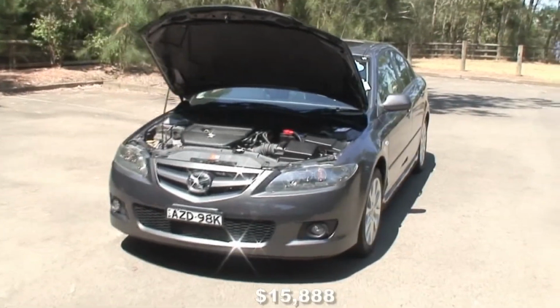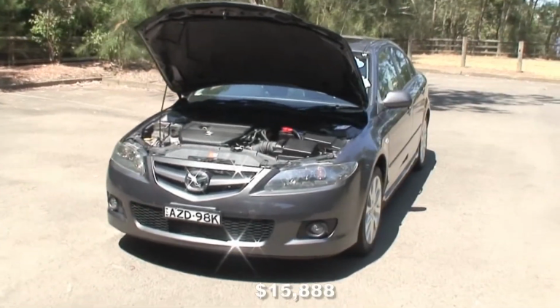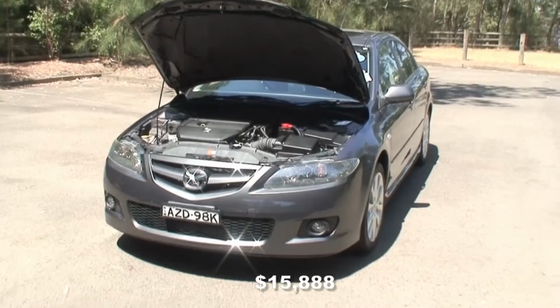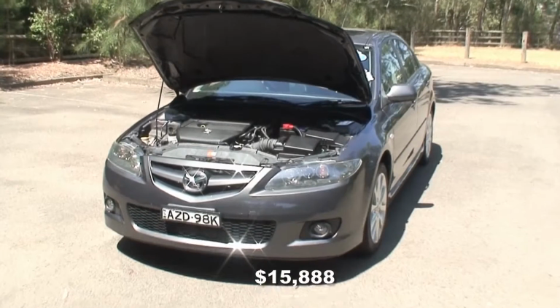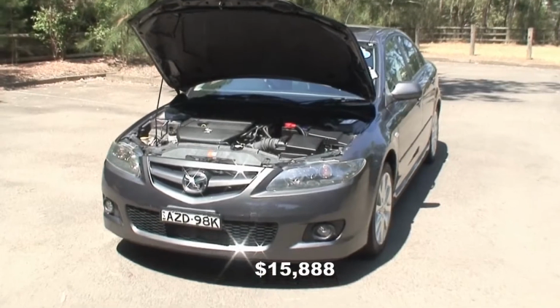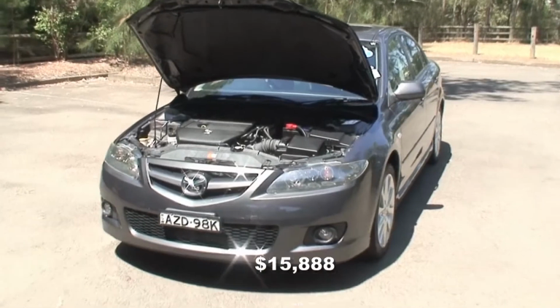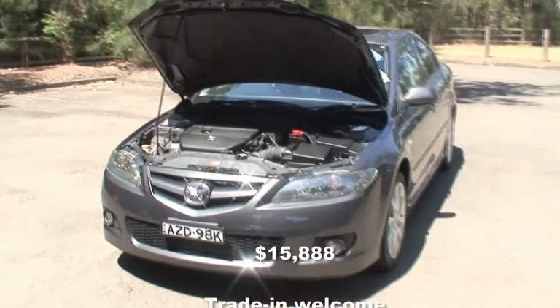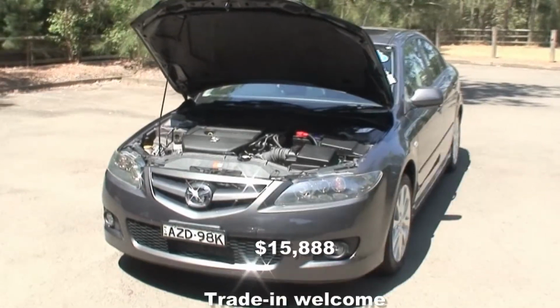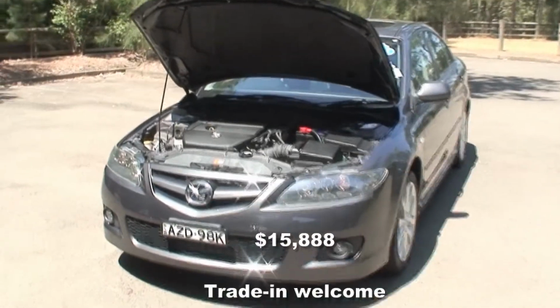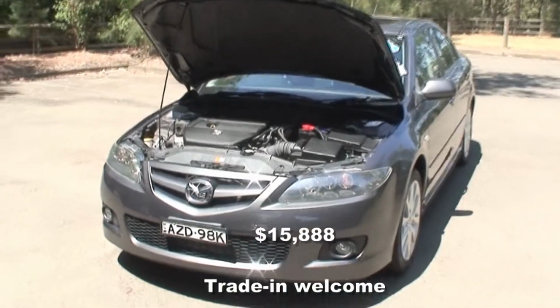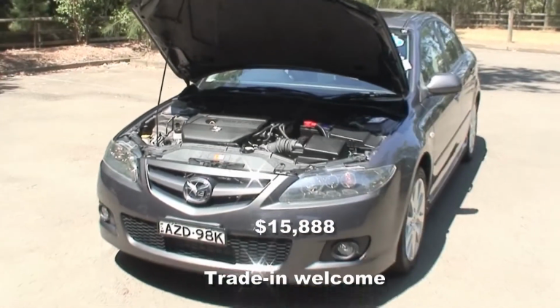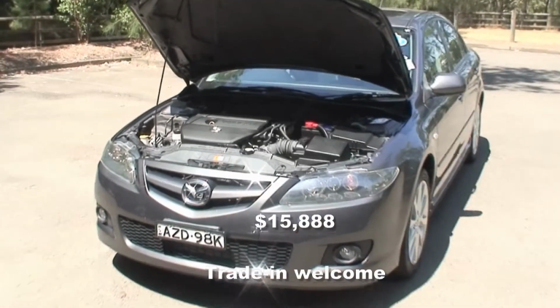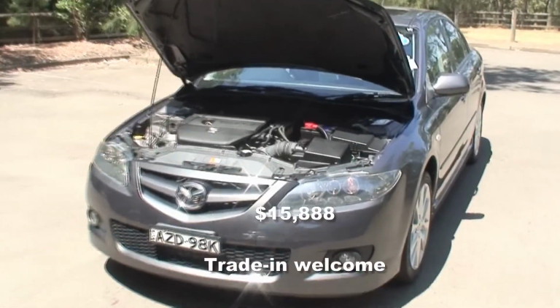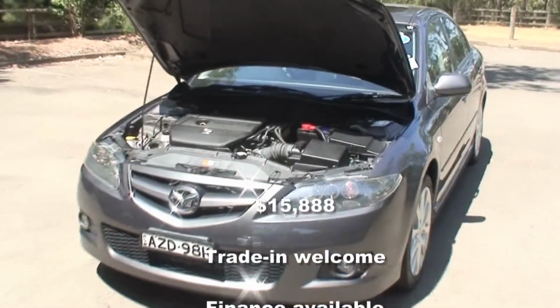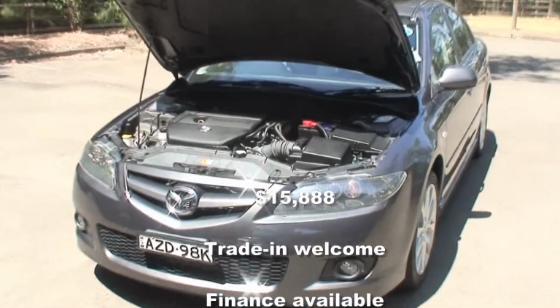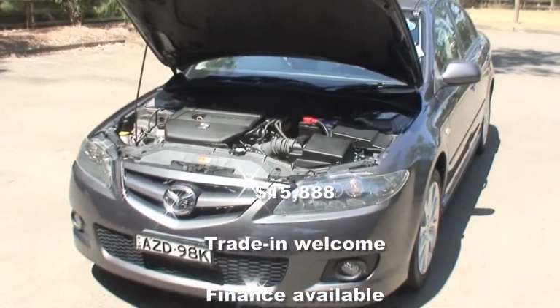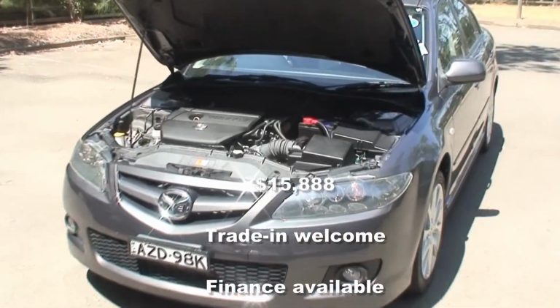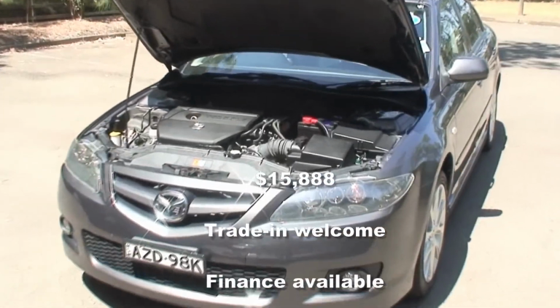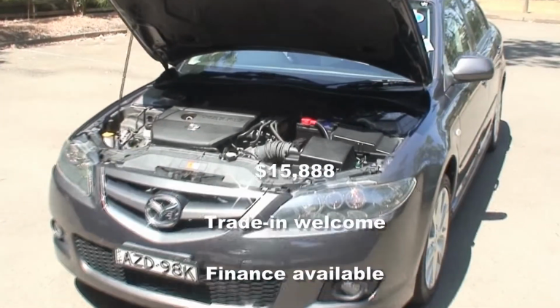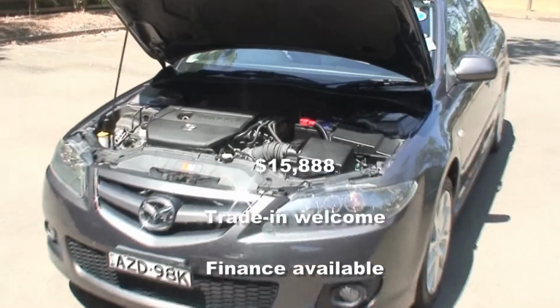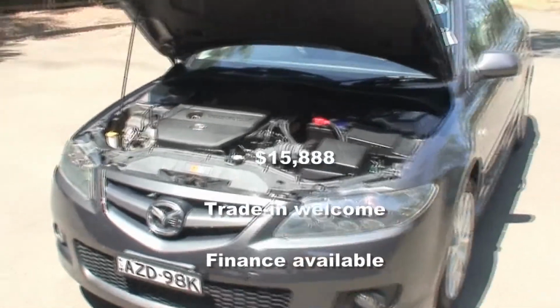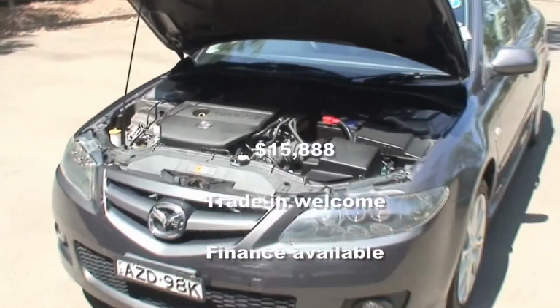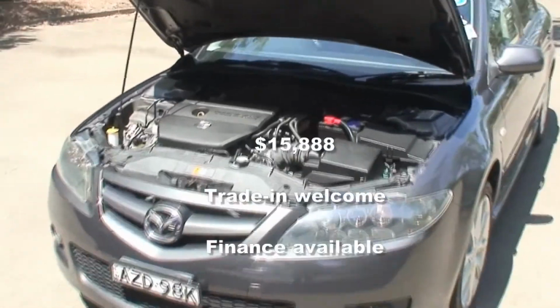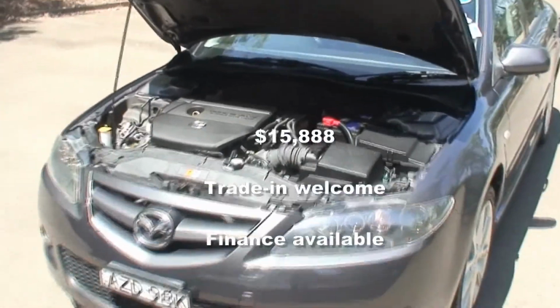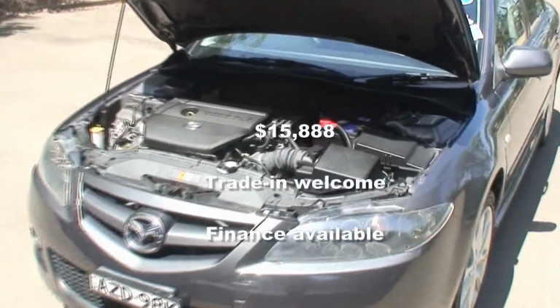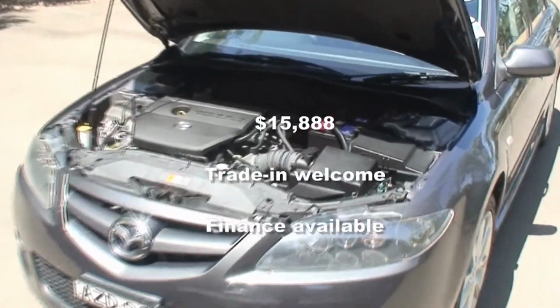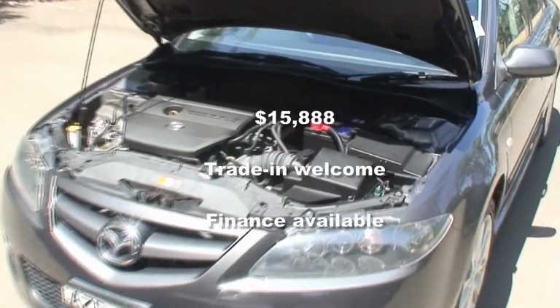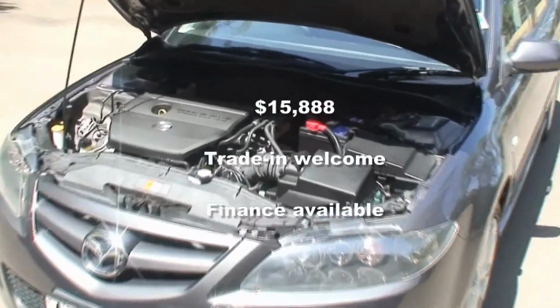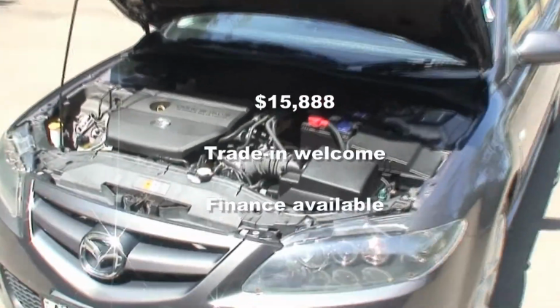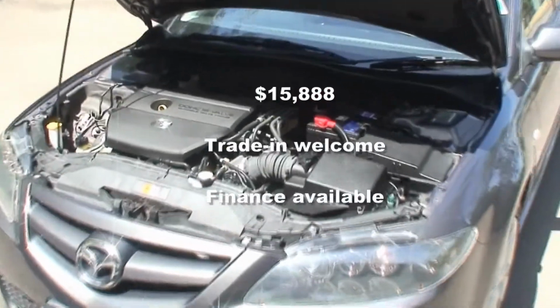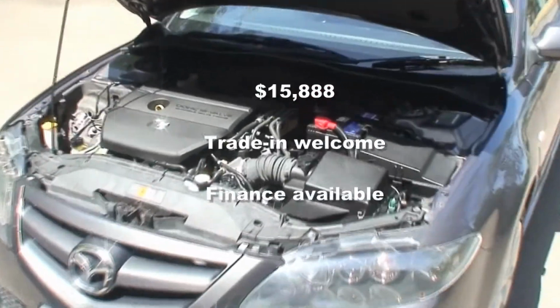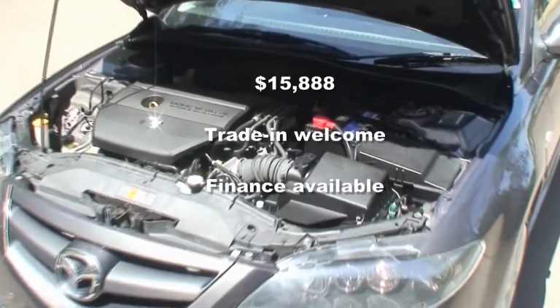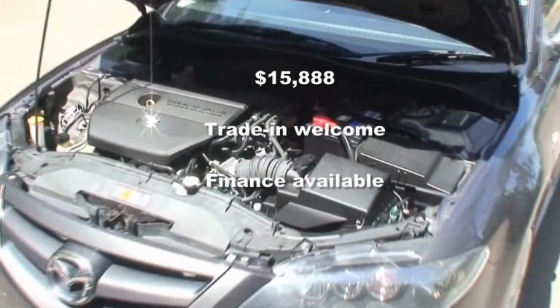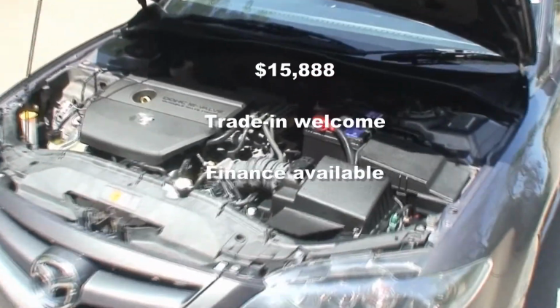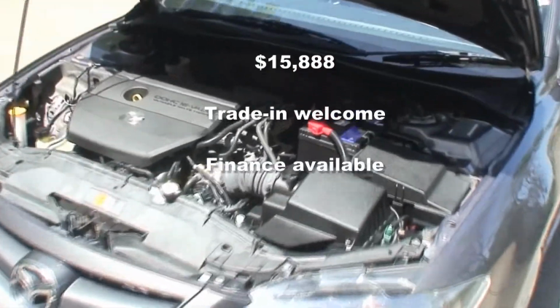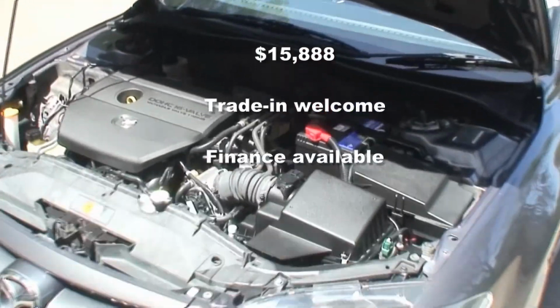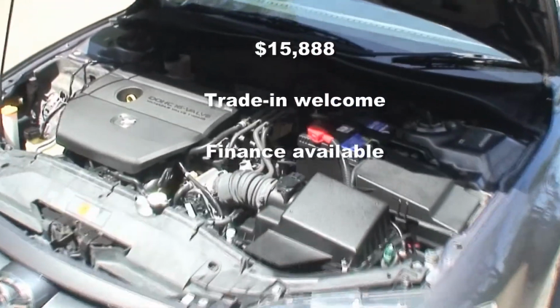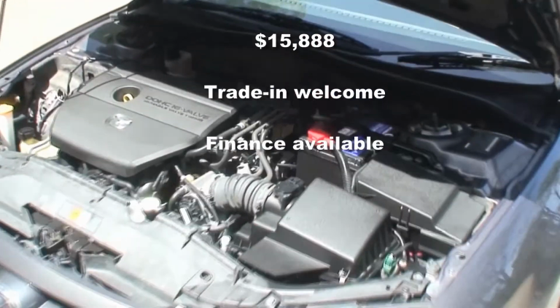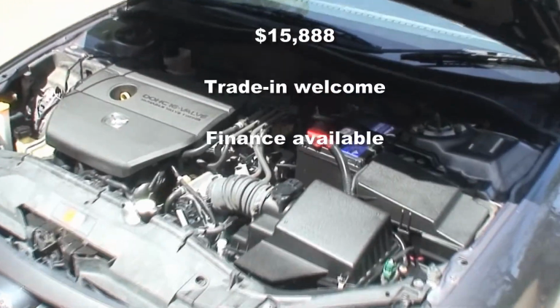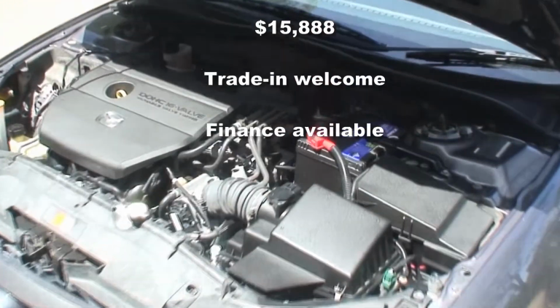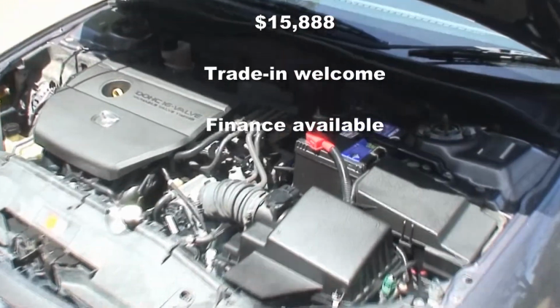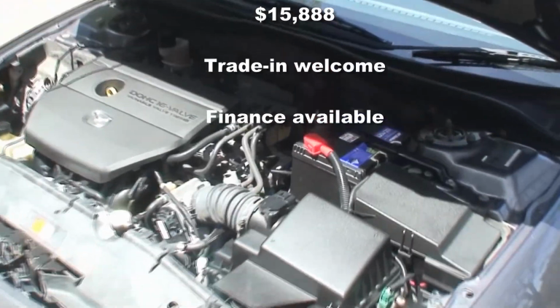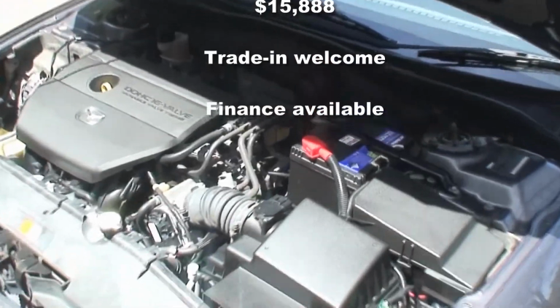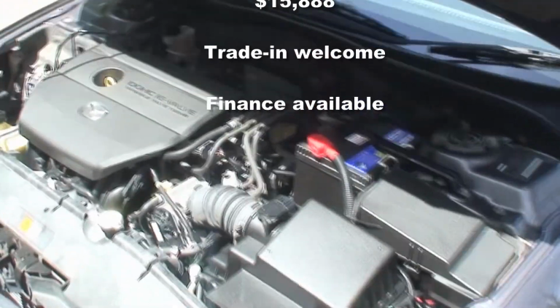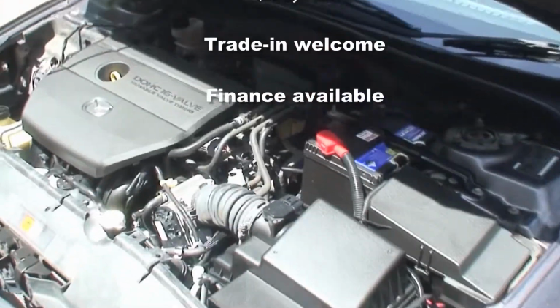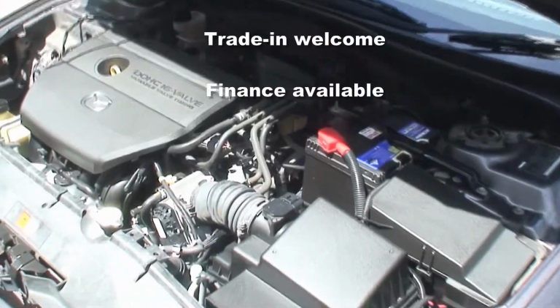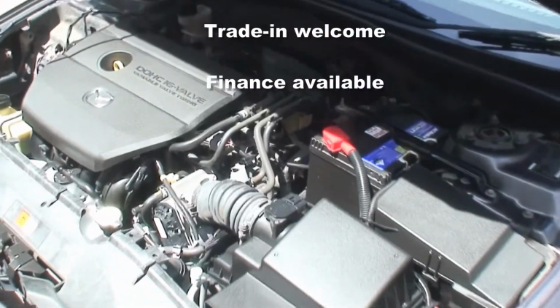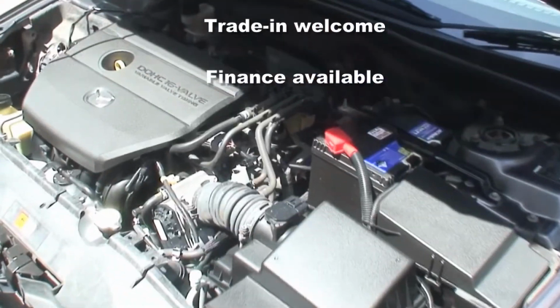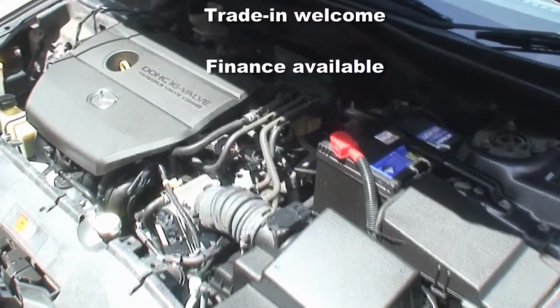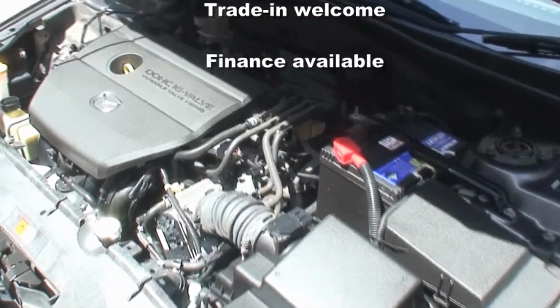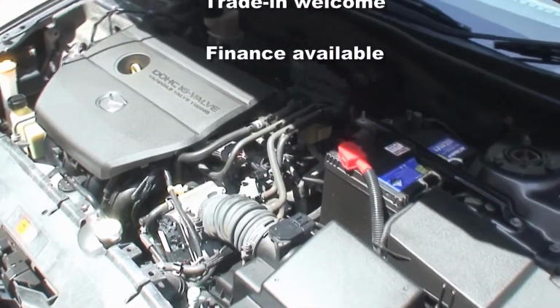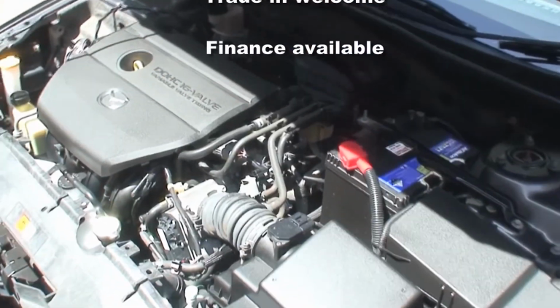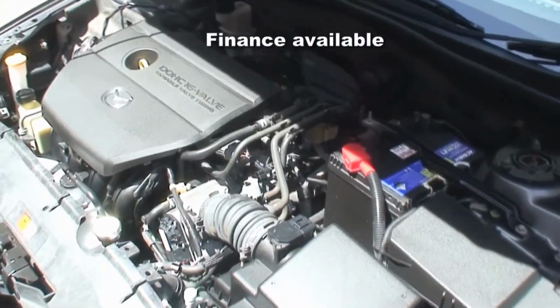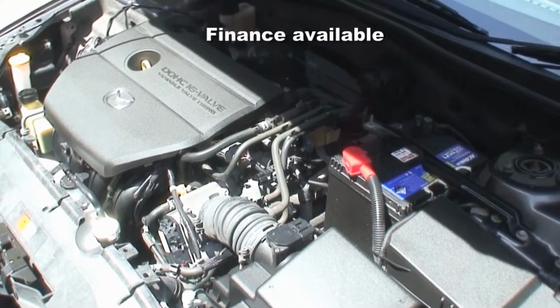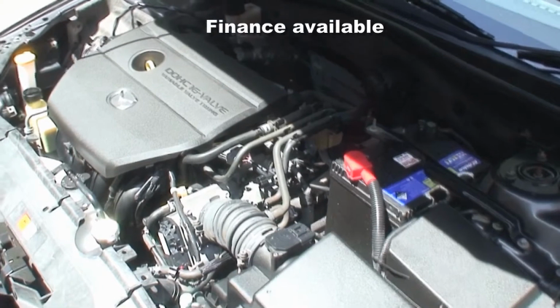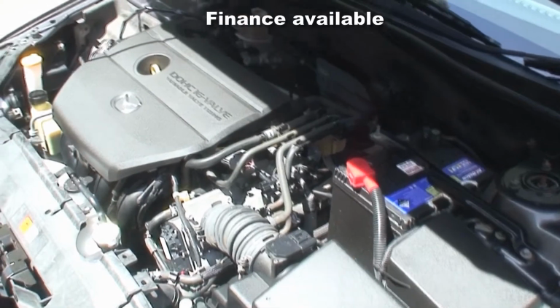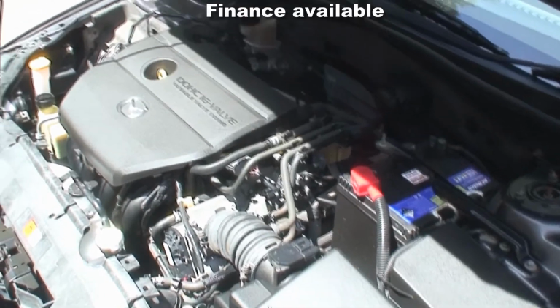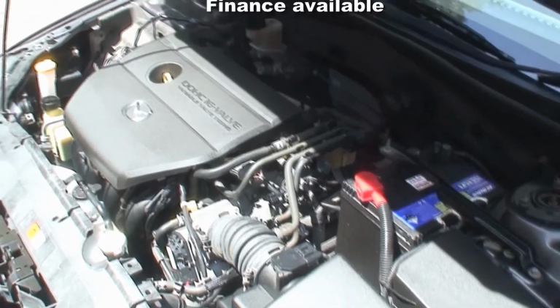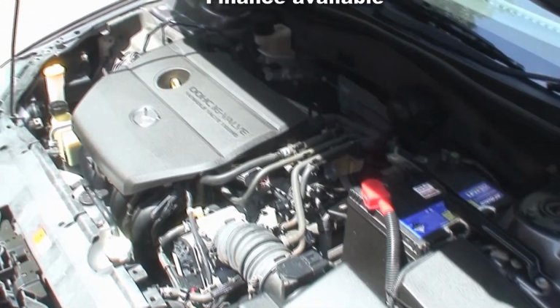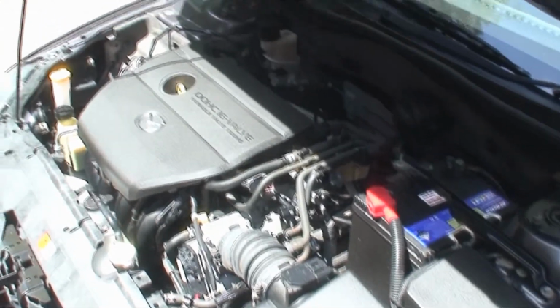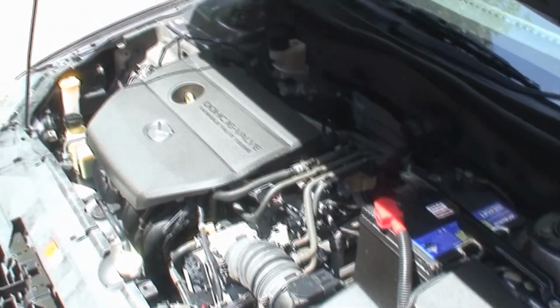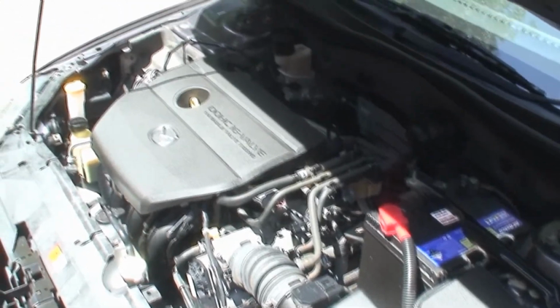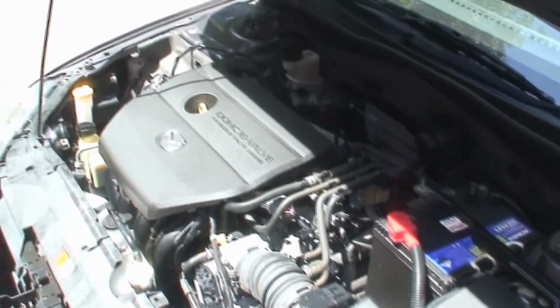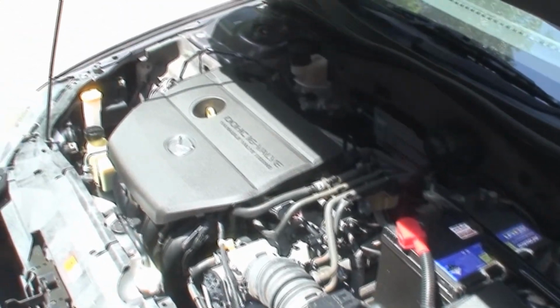Up front we find a four-cylinder 2.2-litre petrol engine running through a six-speed manual gearbox.